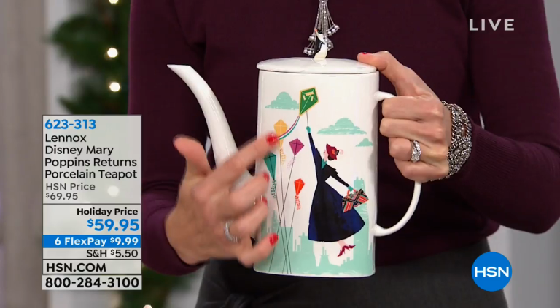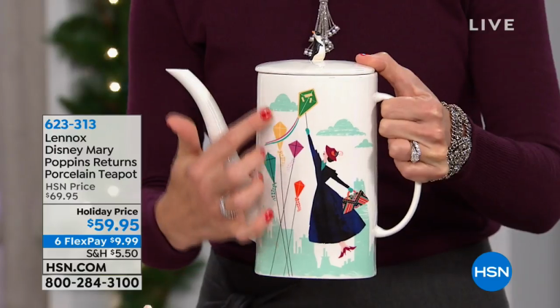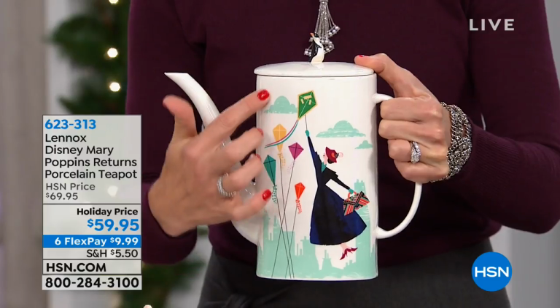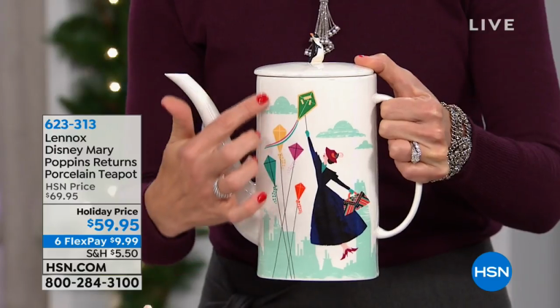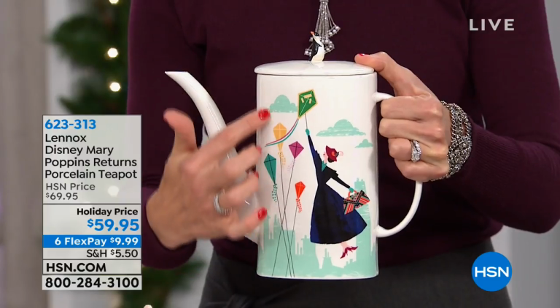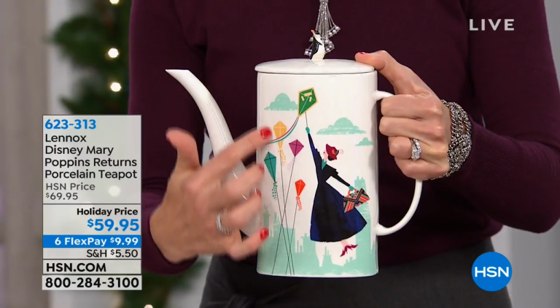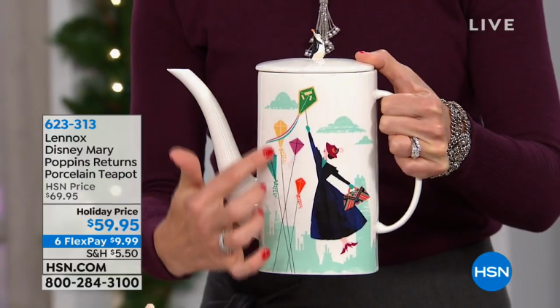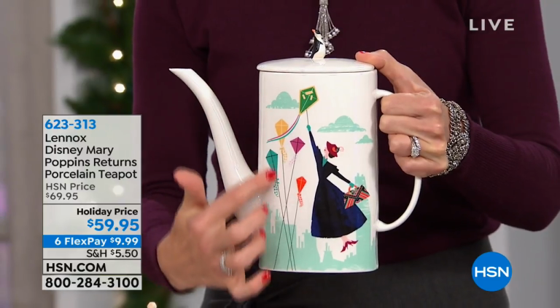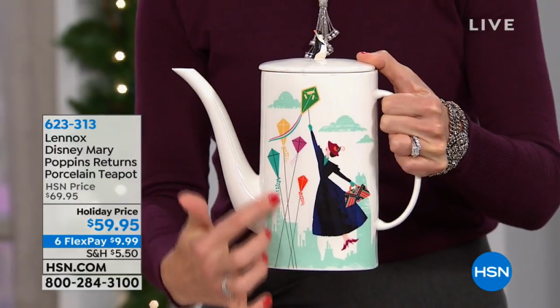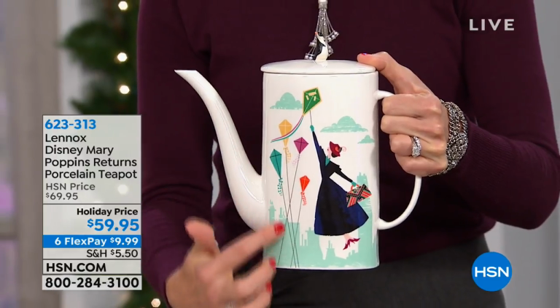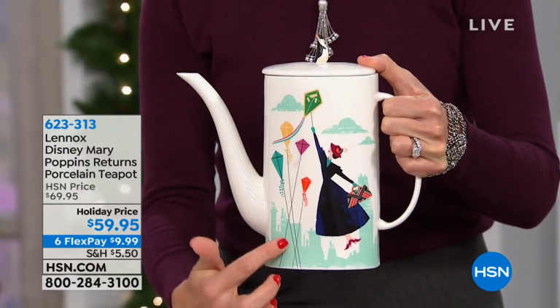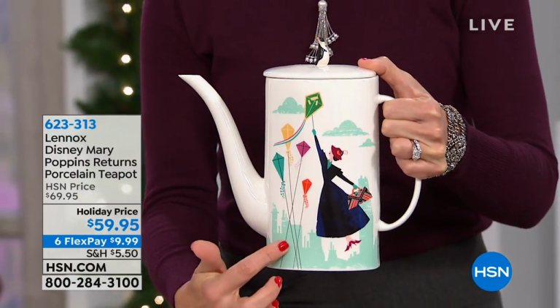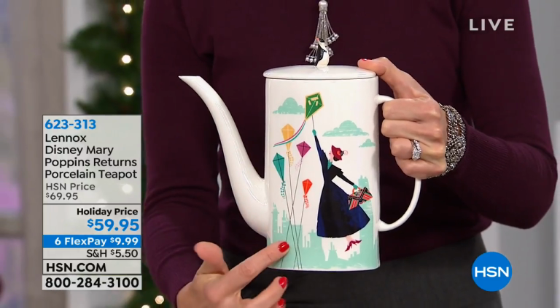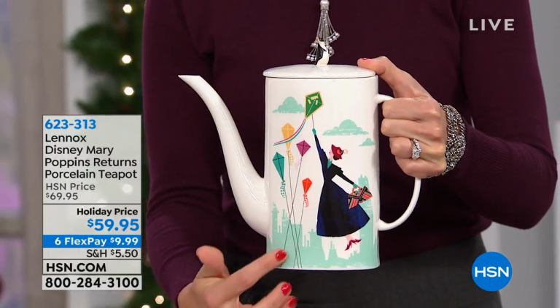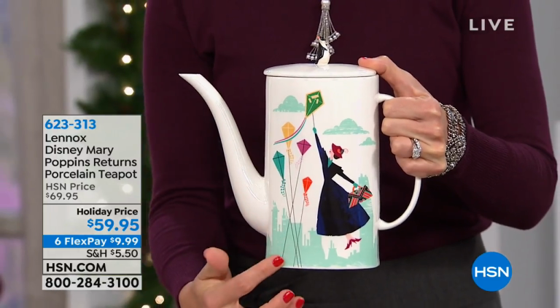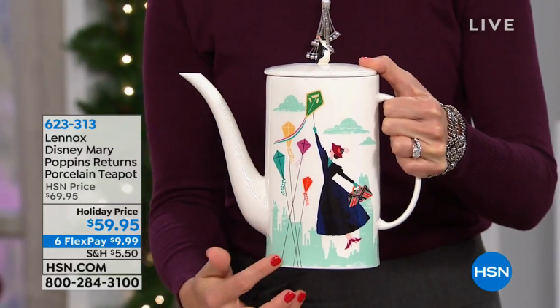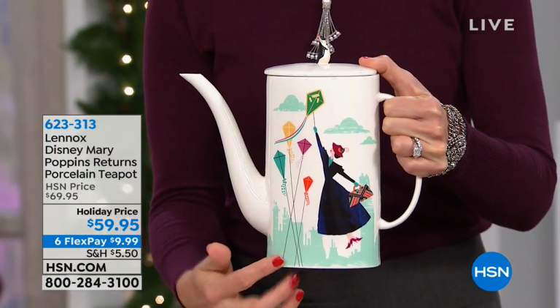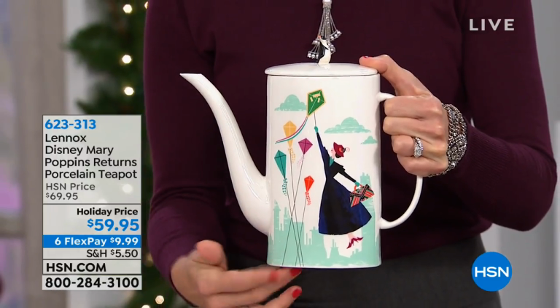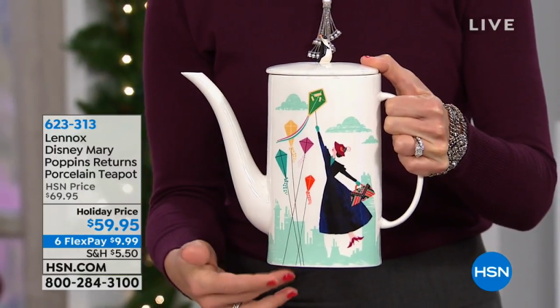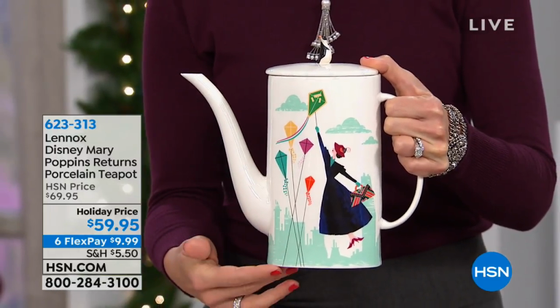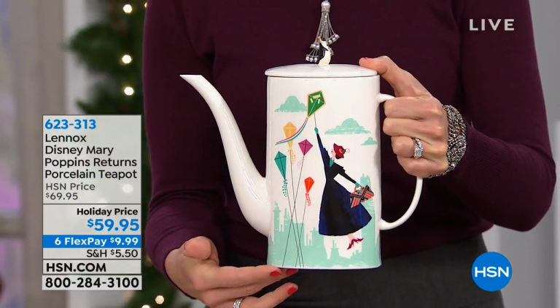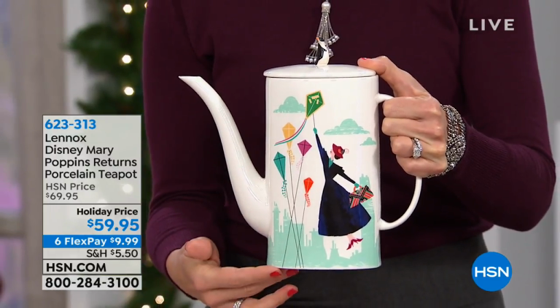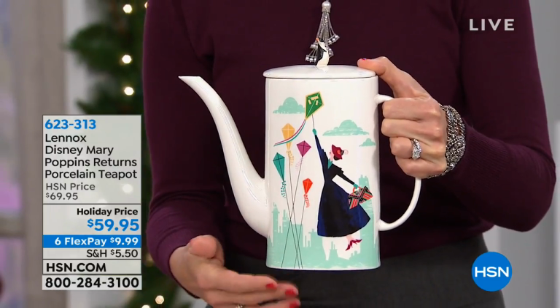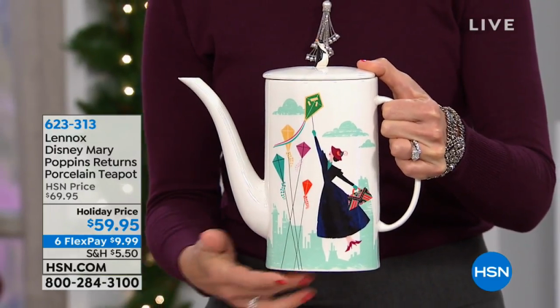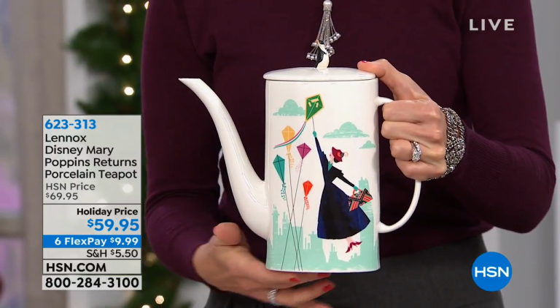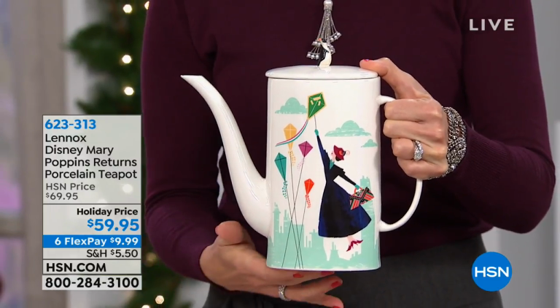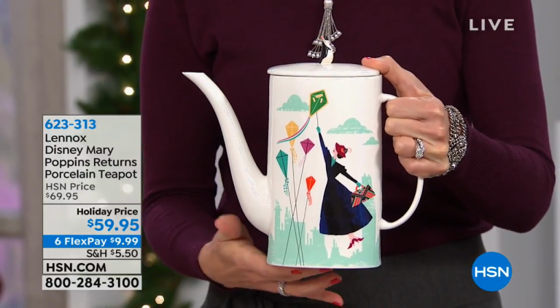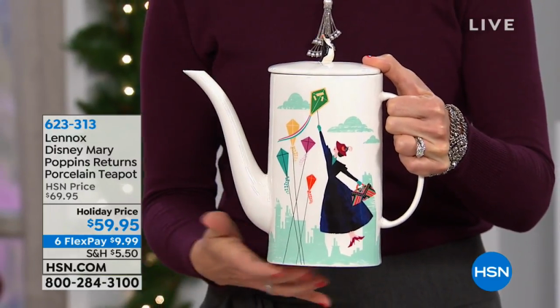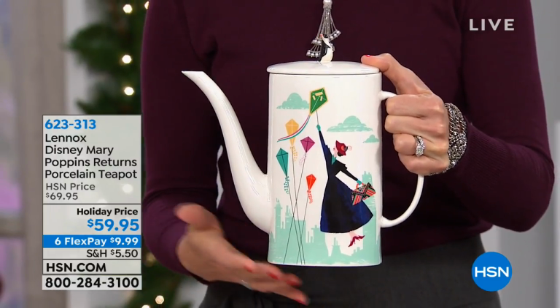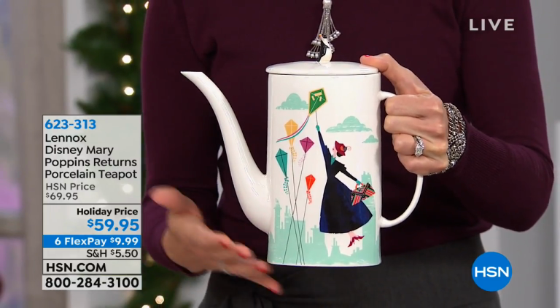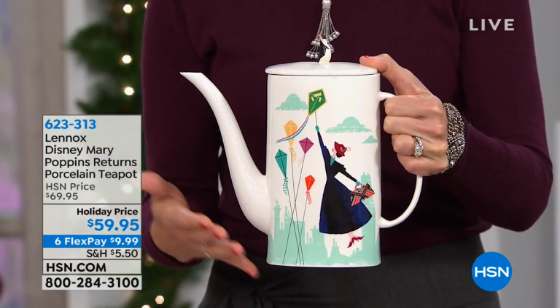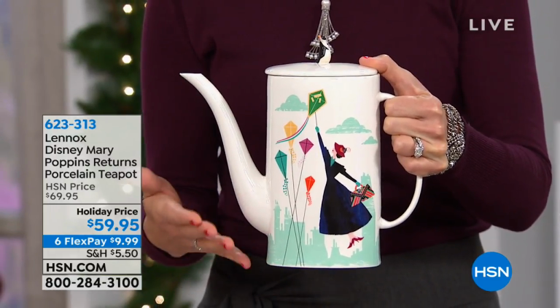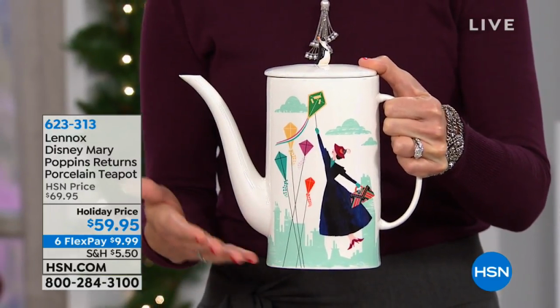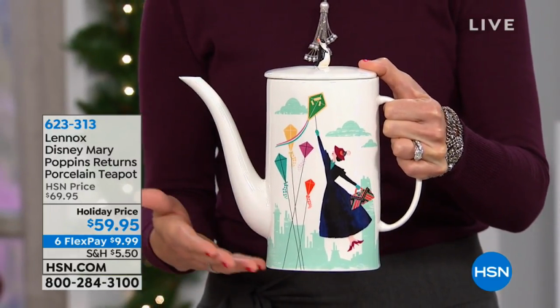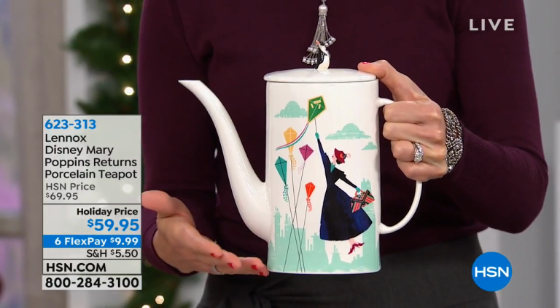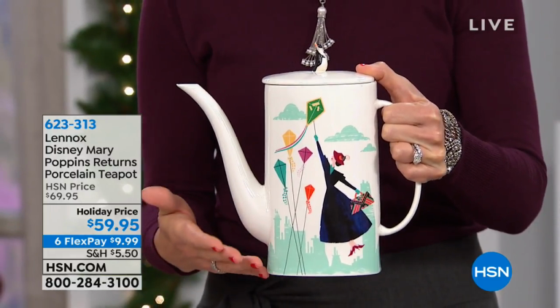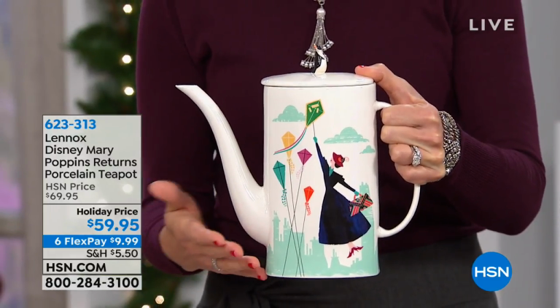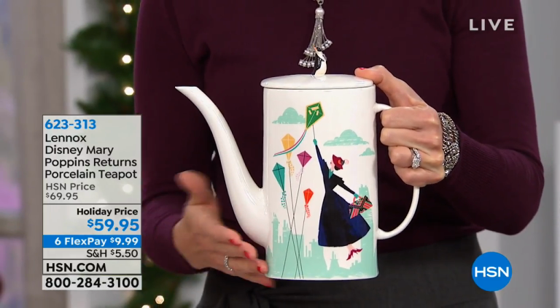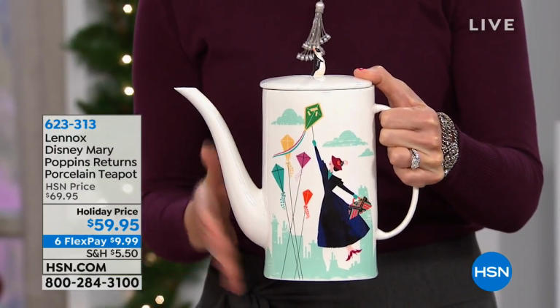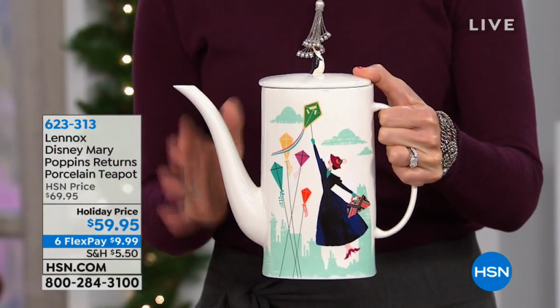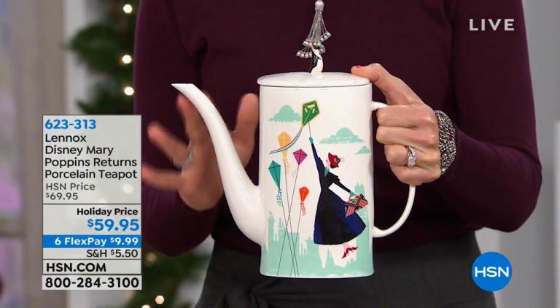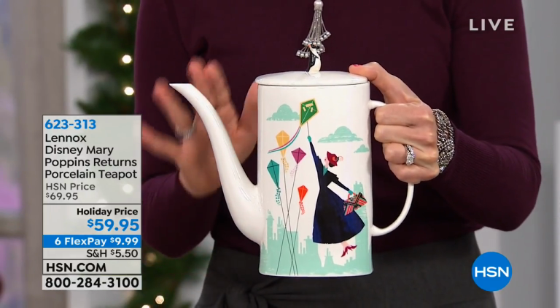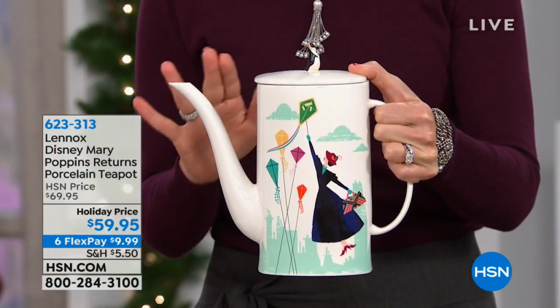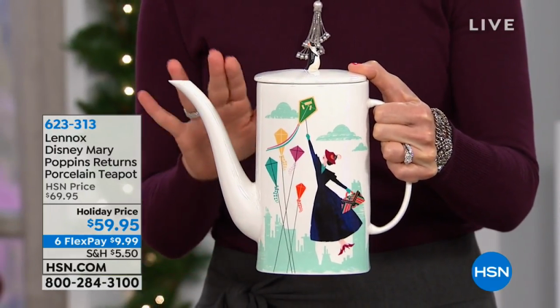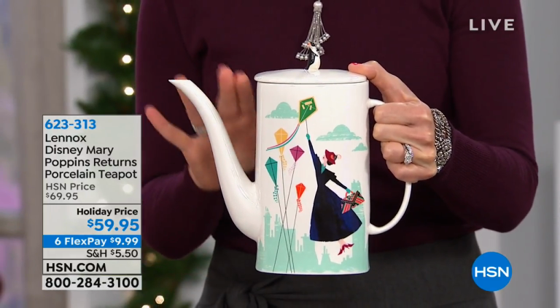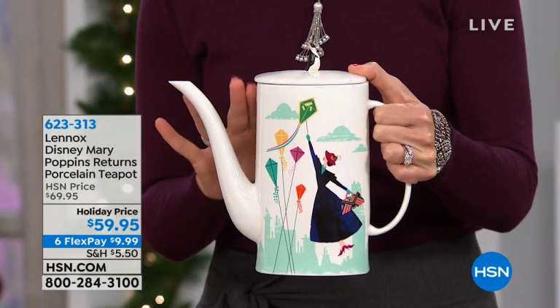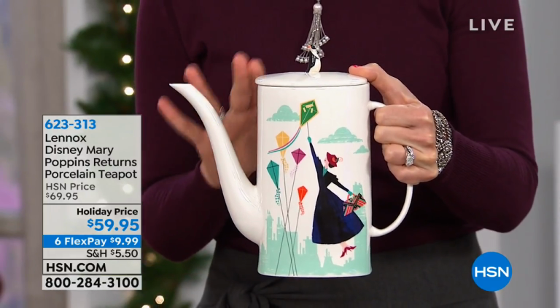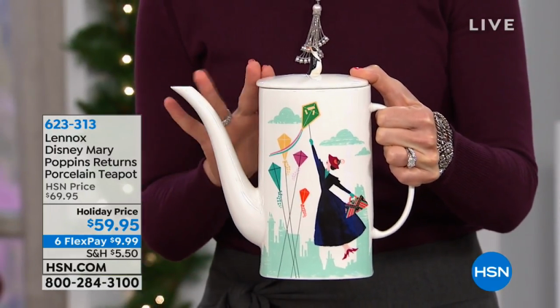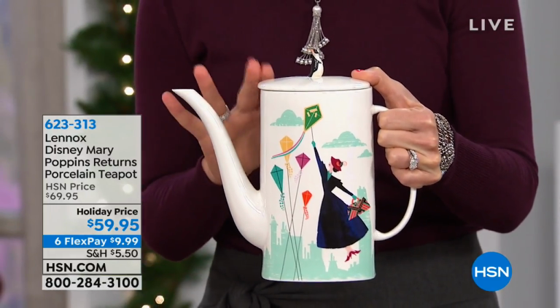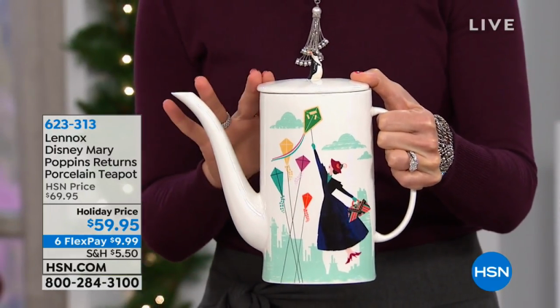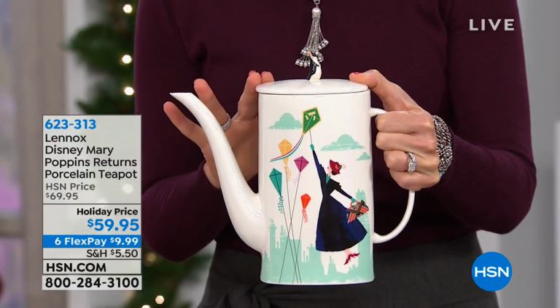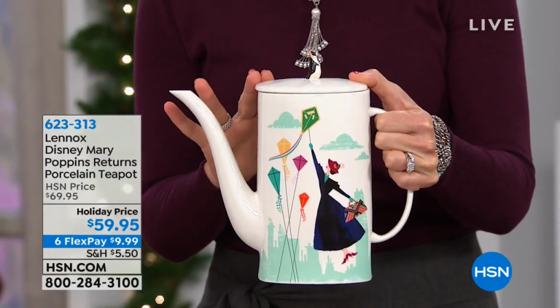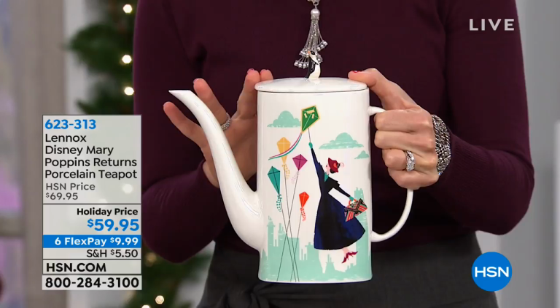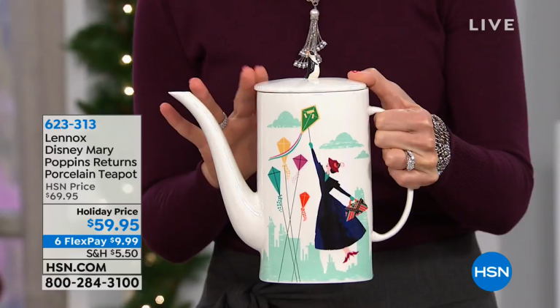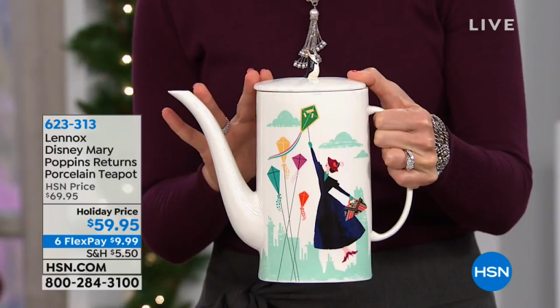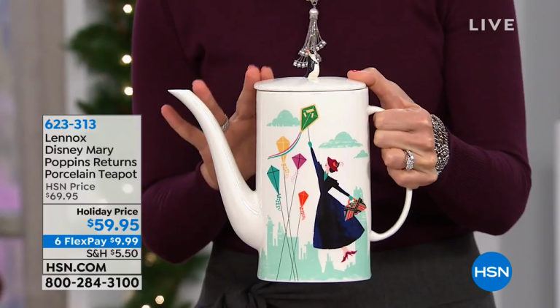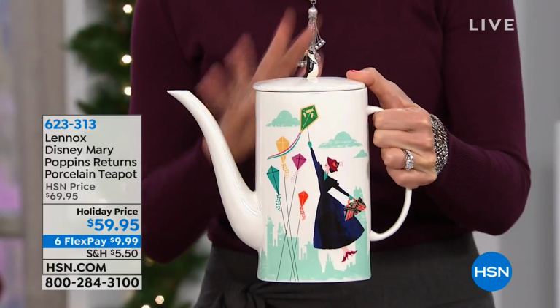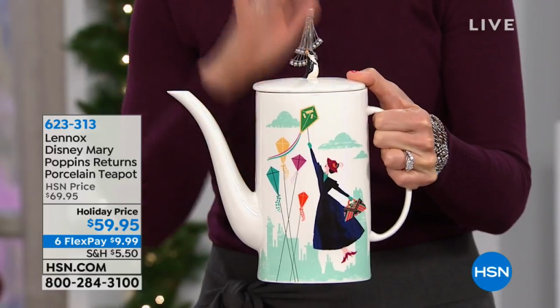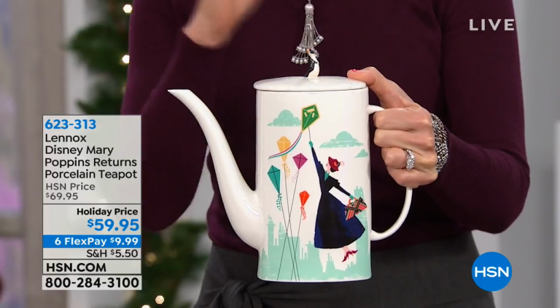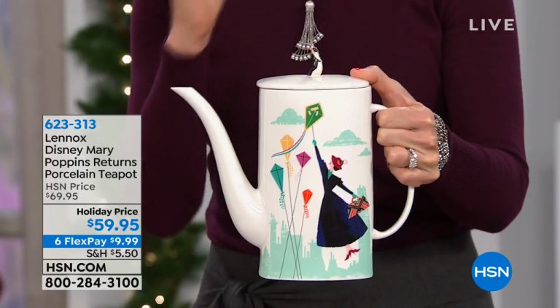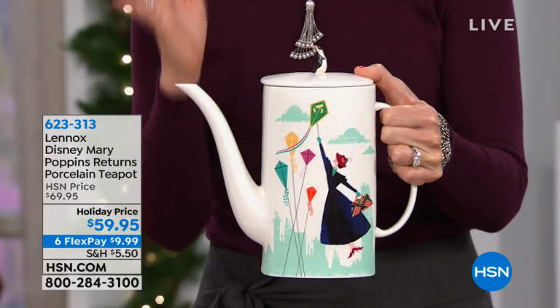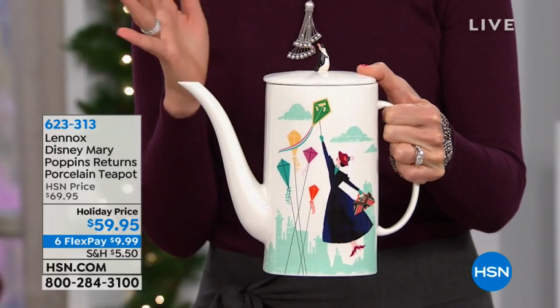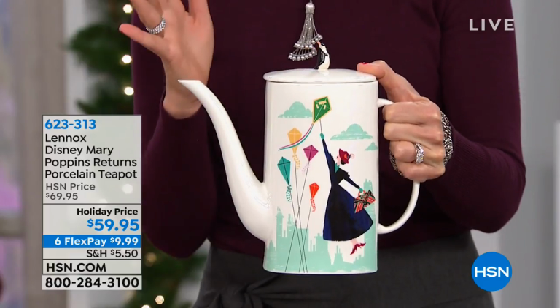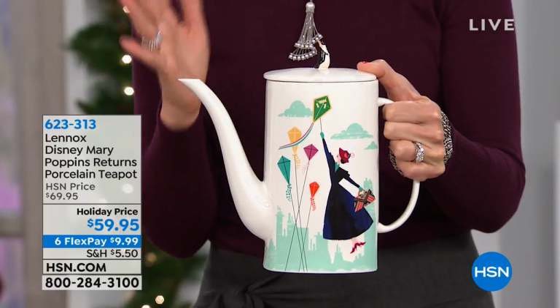Large size teapot. You can use this for coffee, you can use this for hot chocolate — you don't have to just use it for tea.